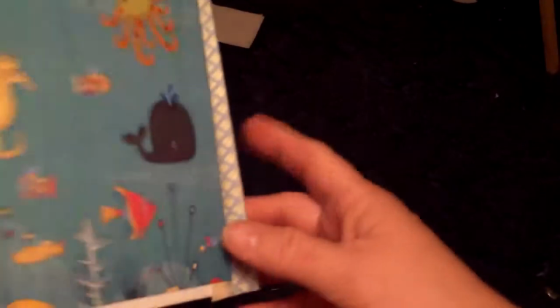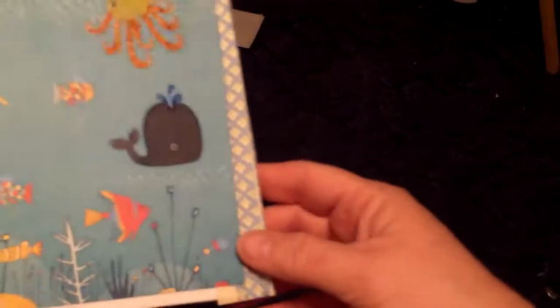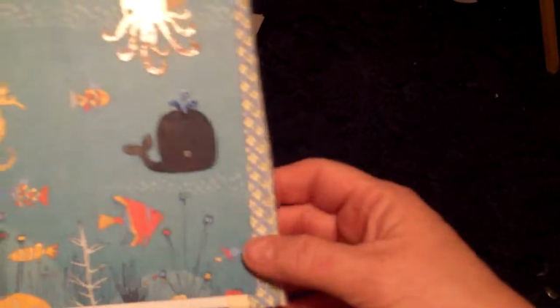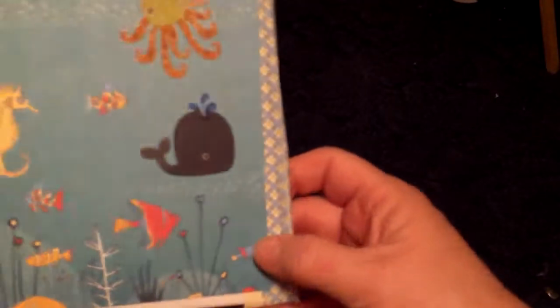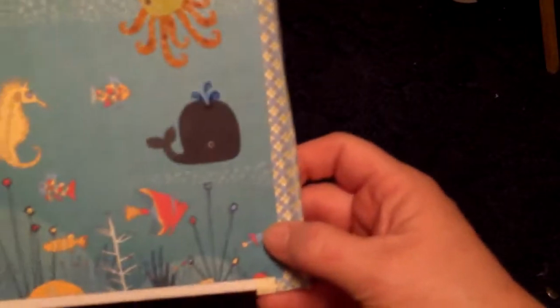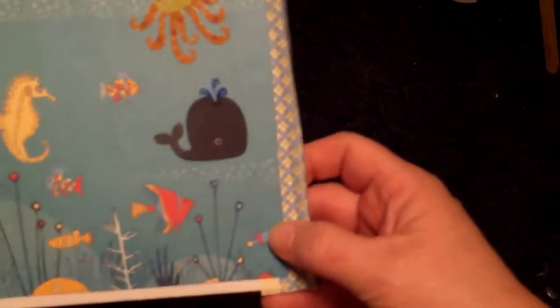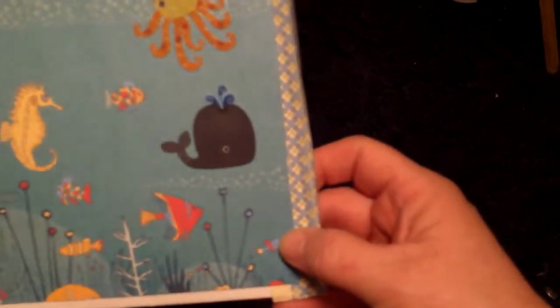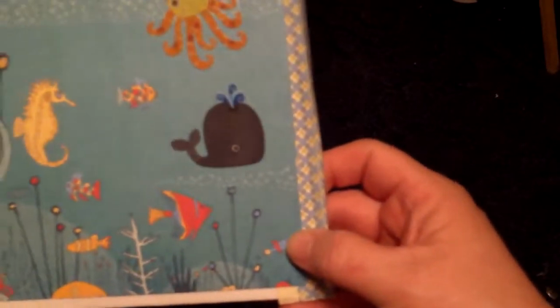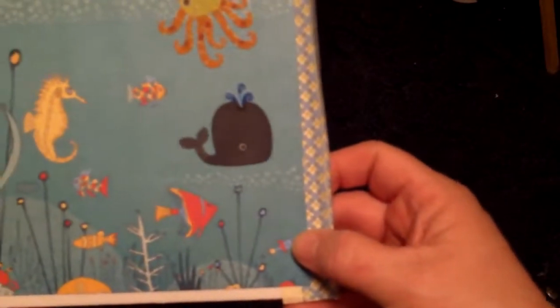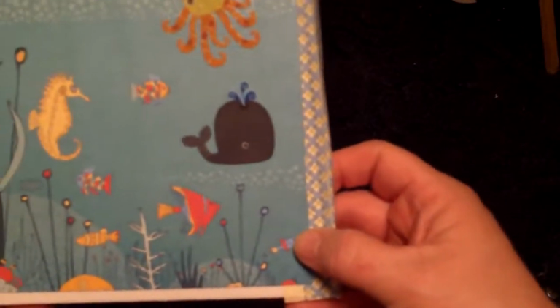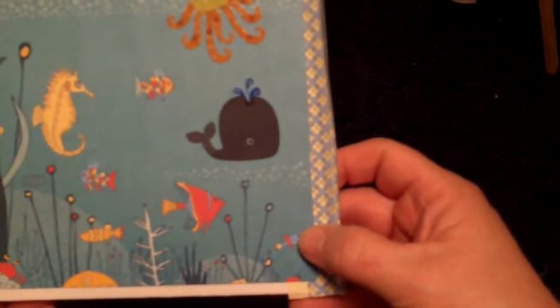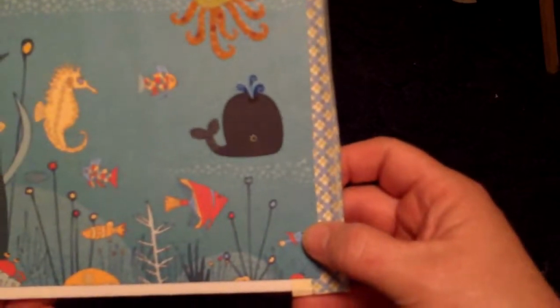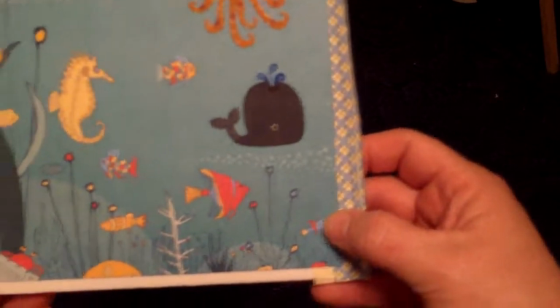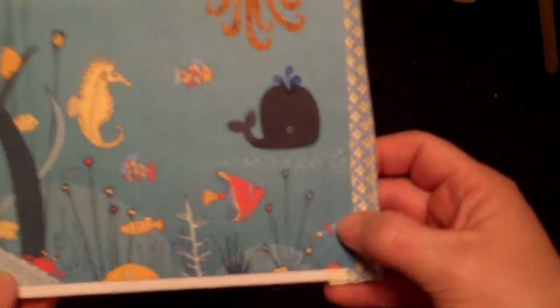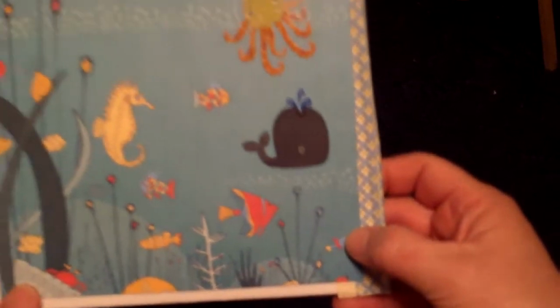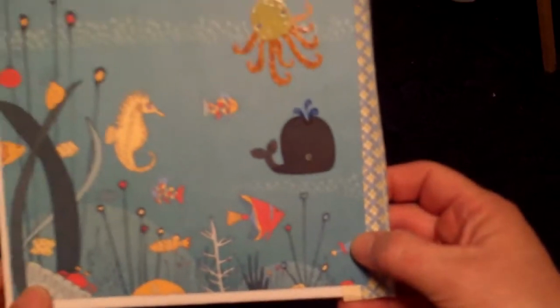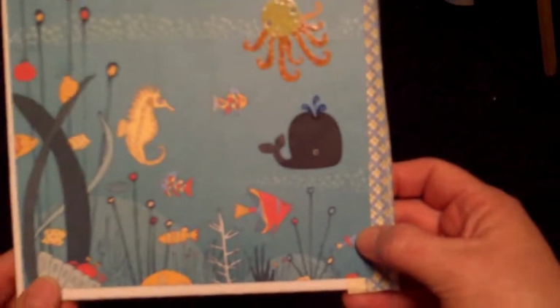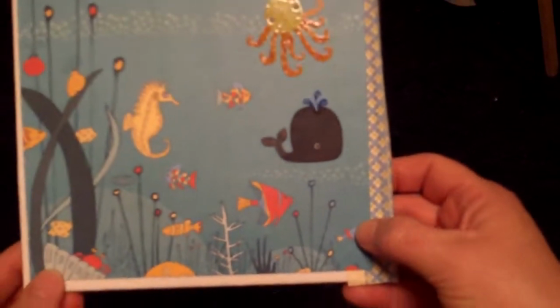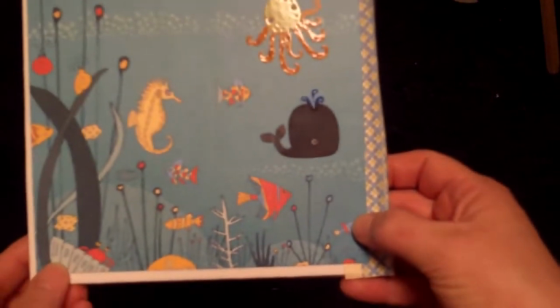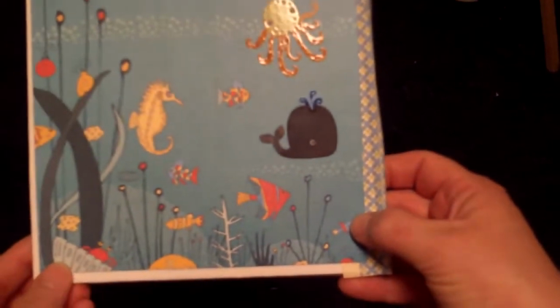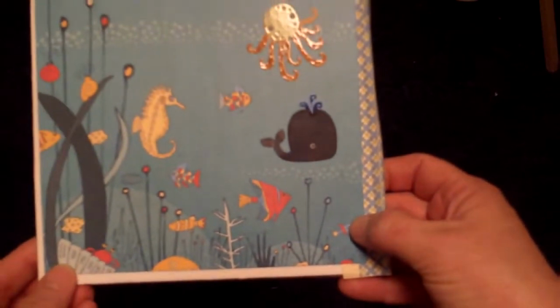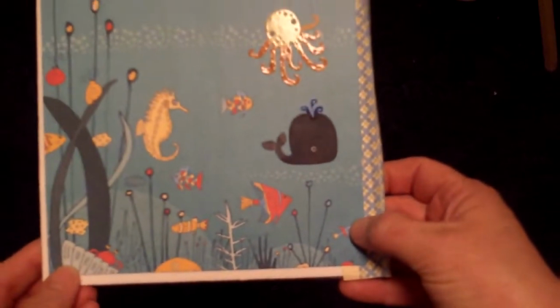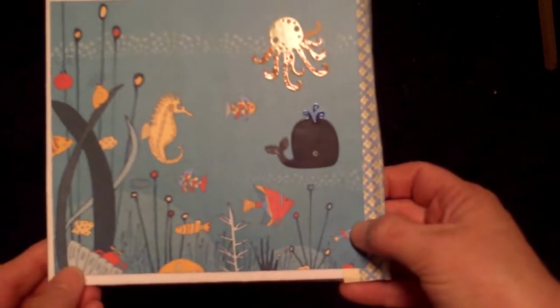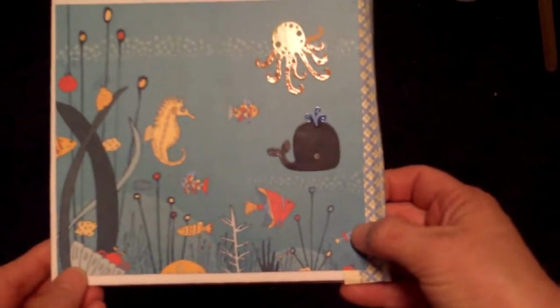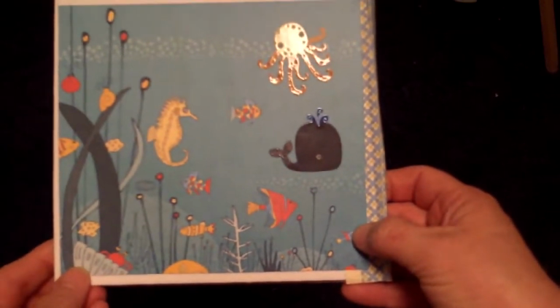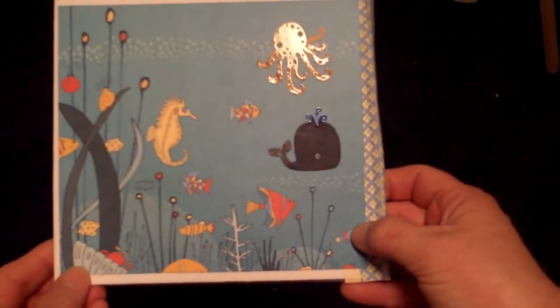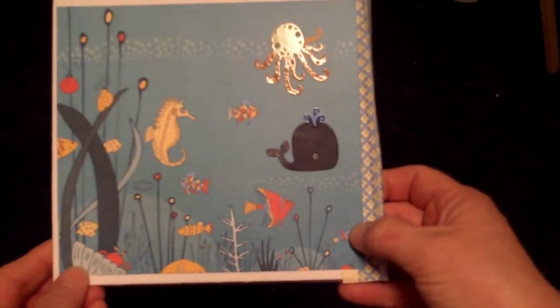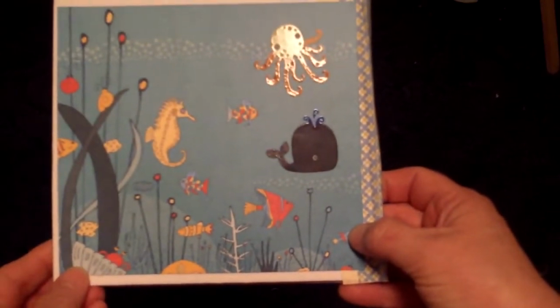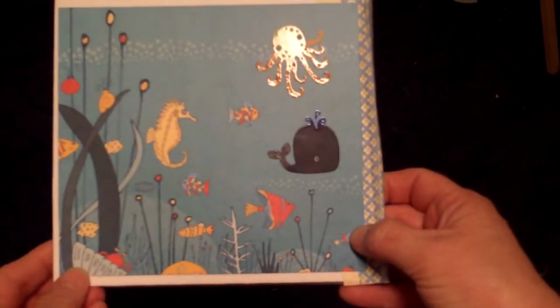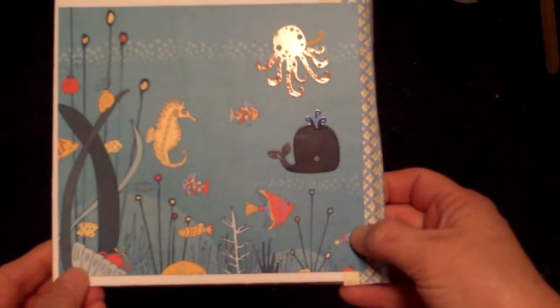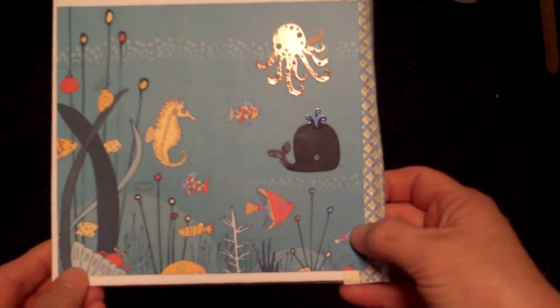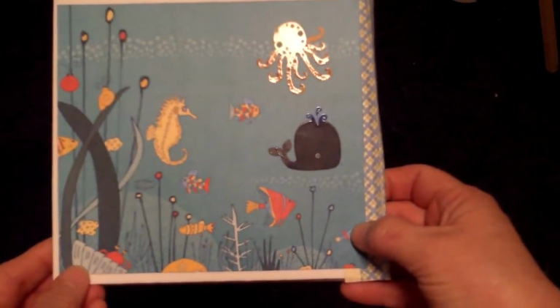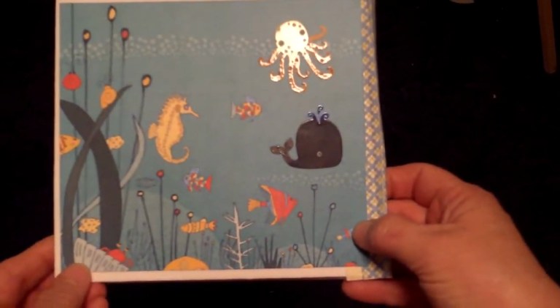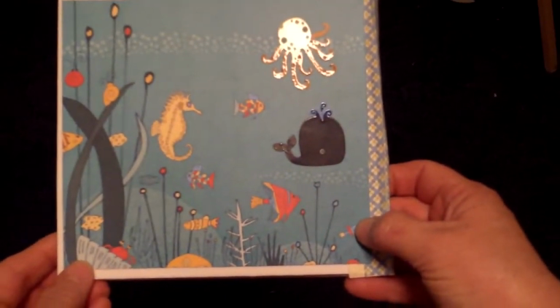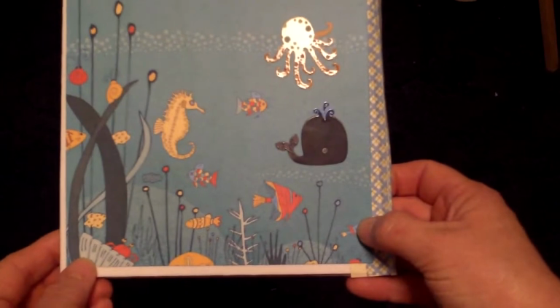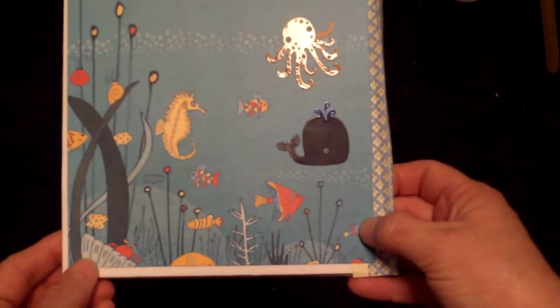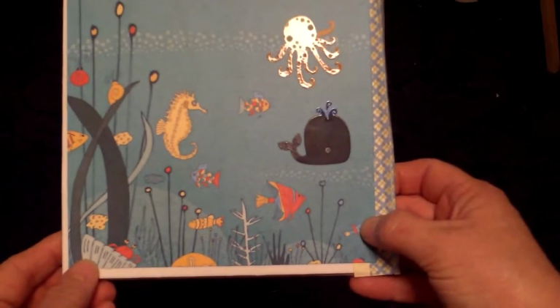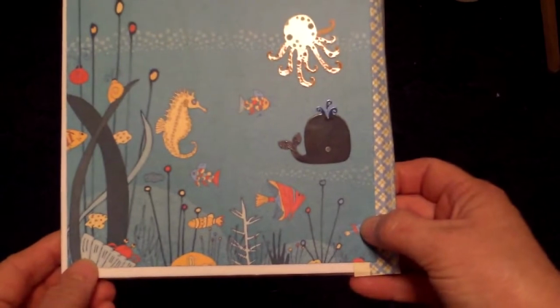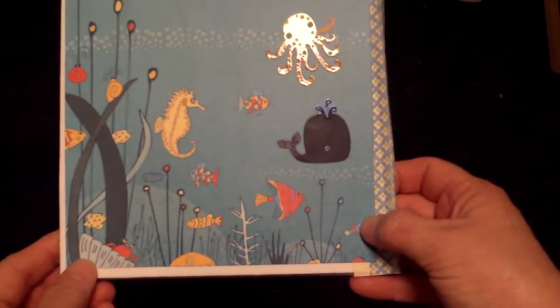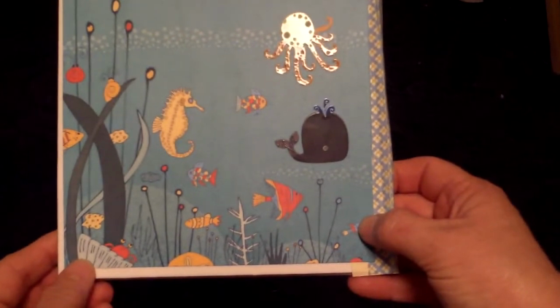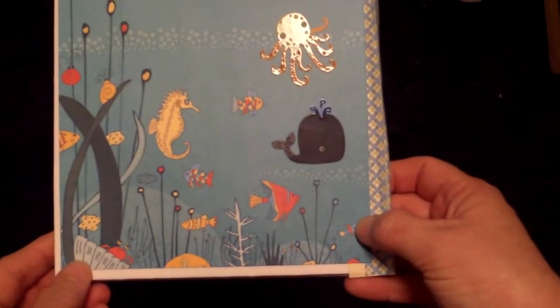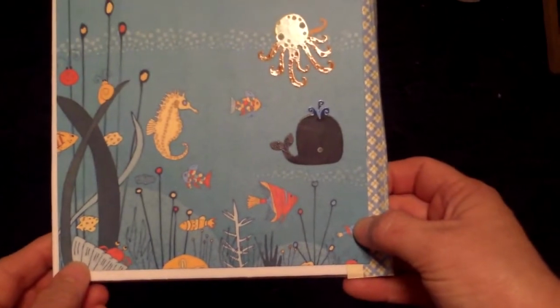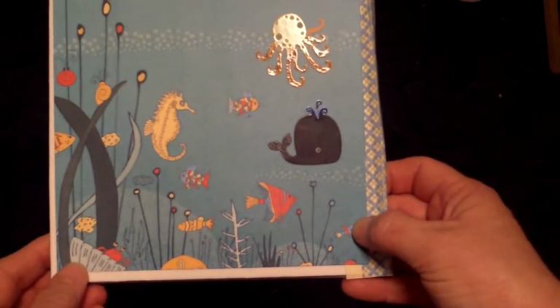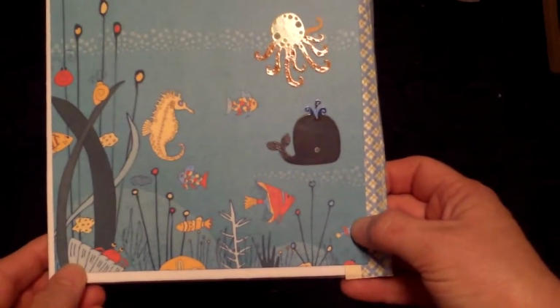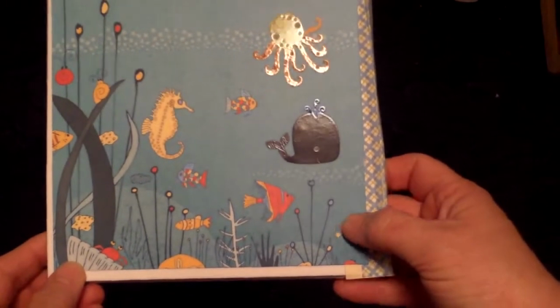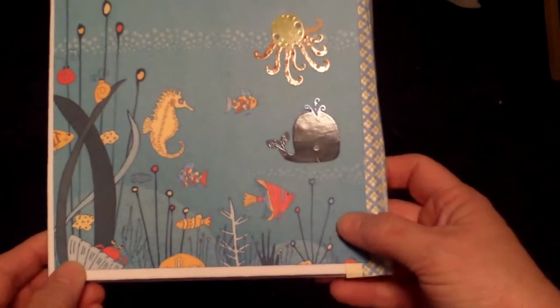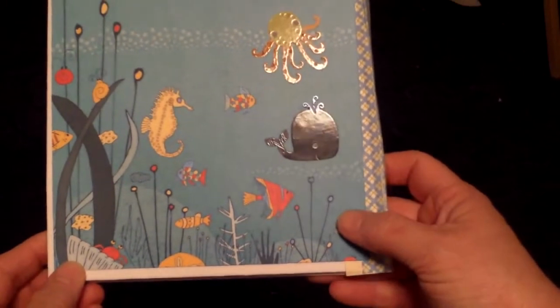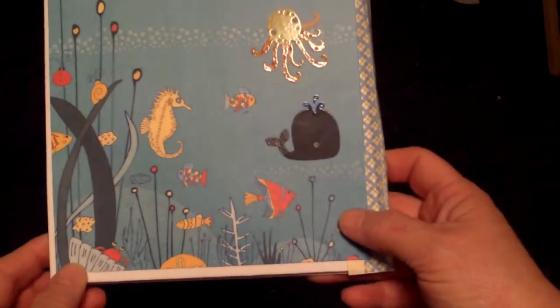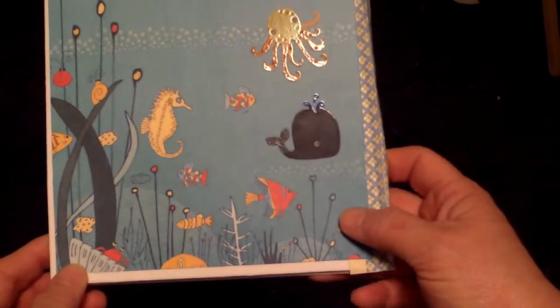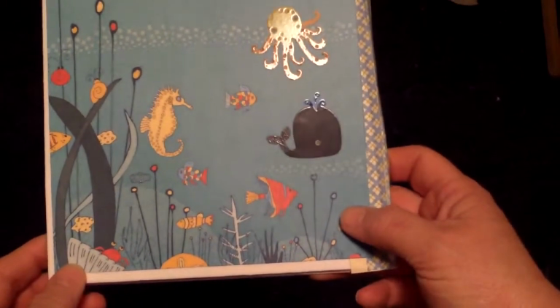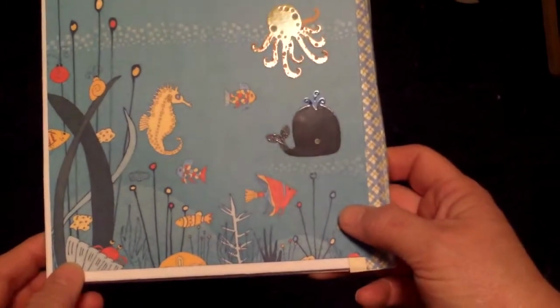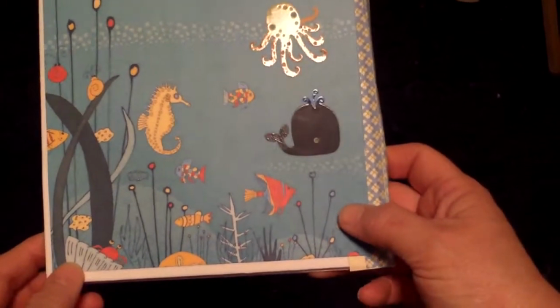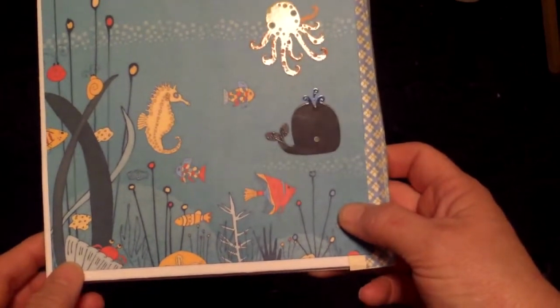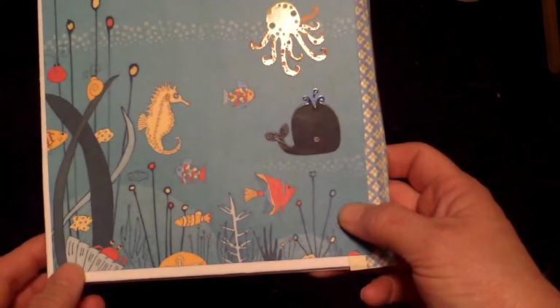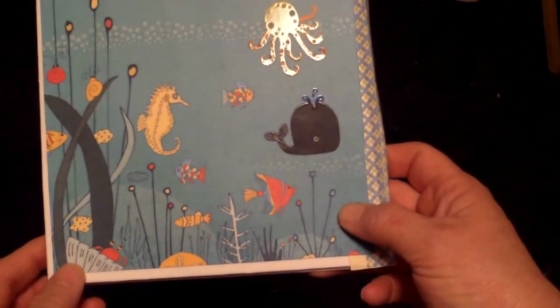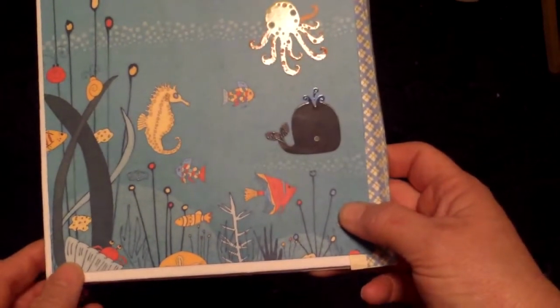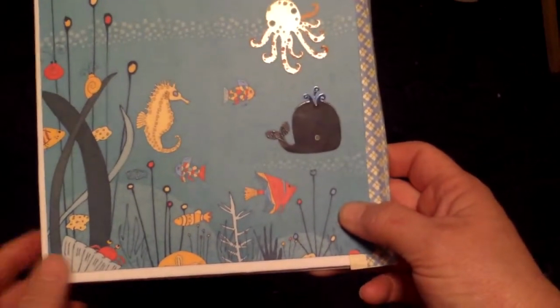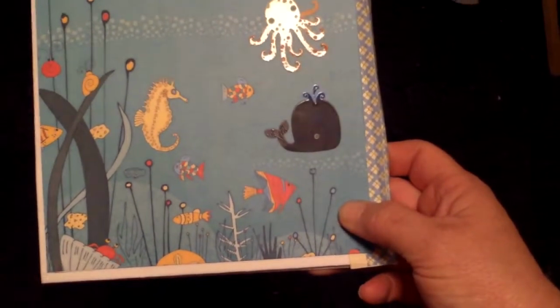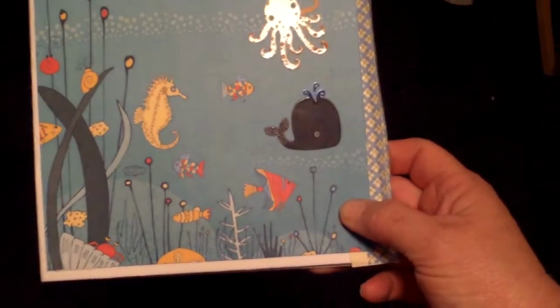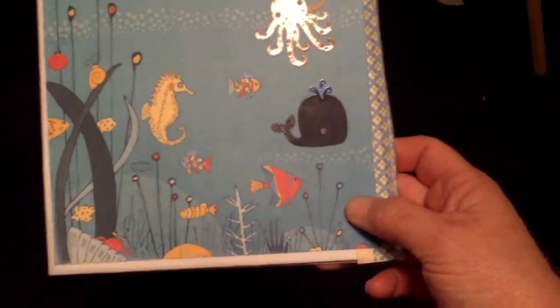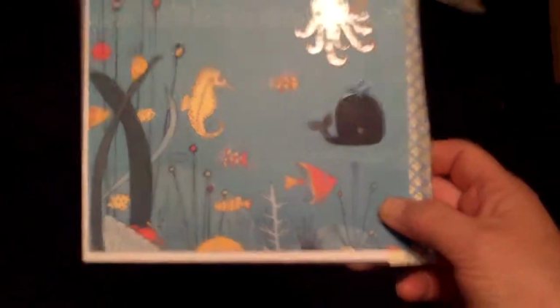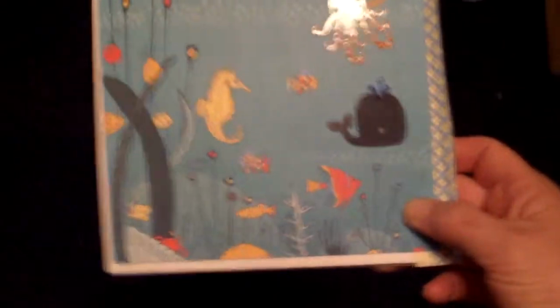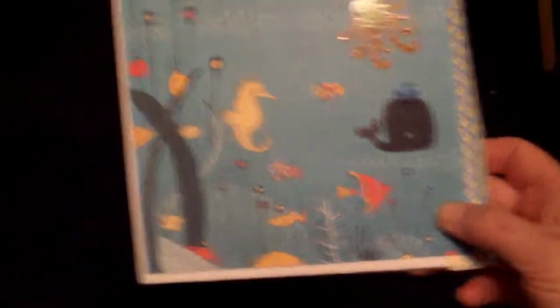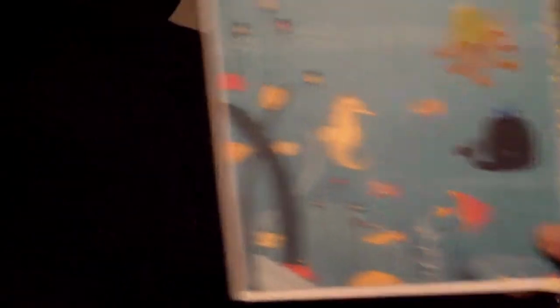And then the last page. Thanks Terry, it was very cute and I love it. Can't wait to put some stuff in. Thank you.